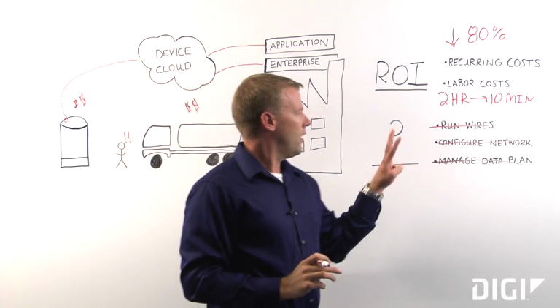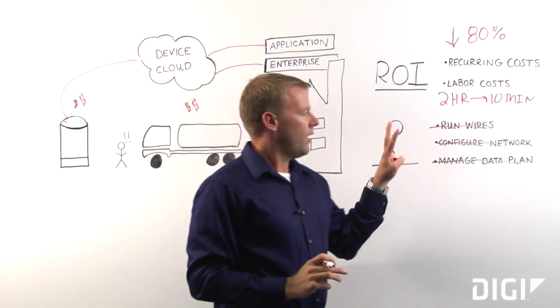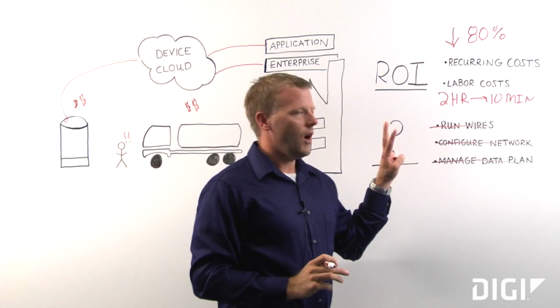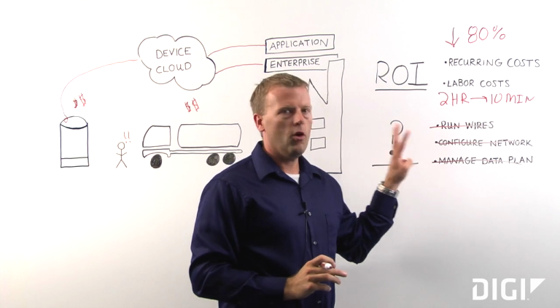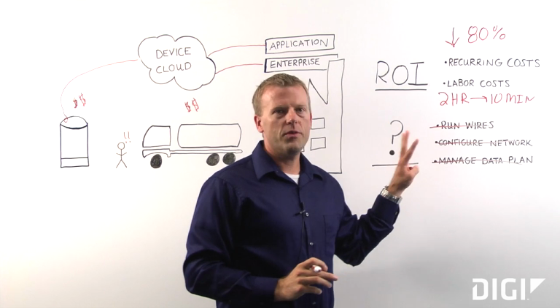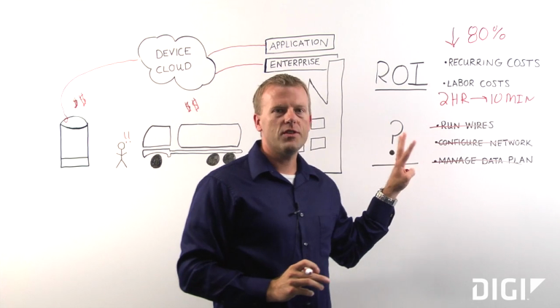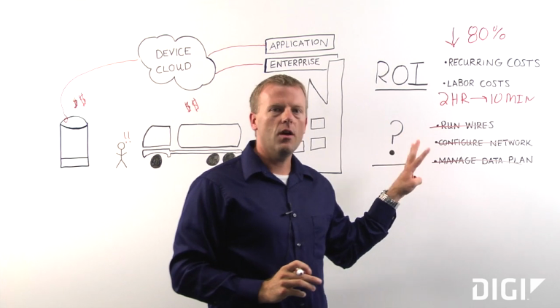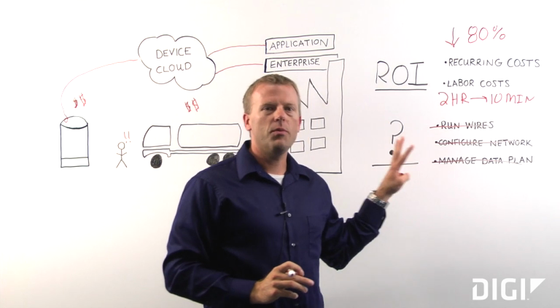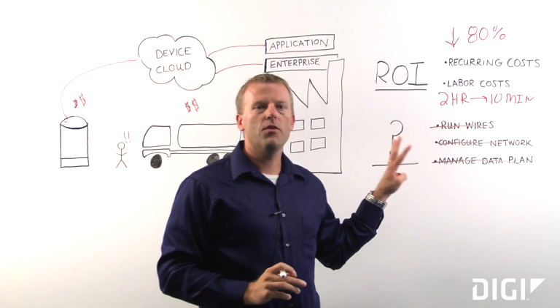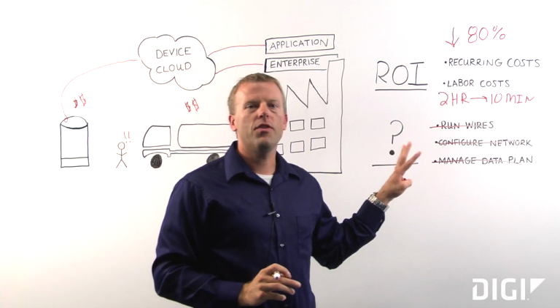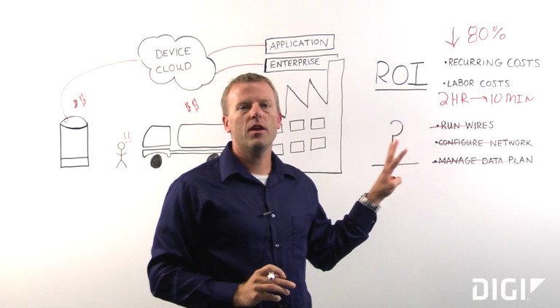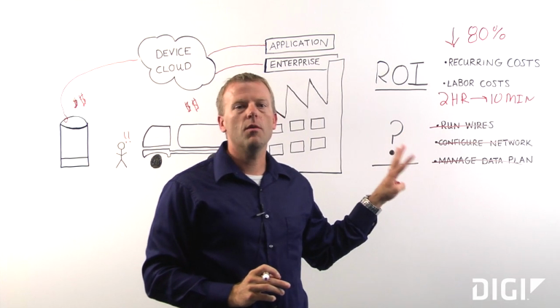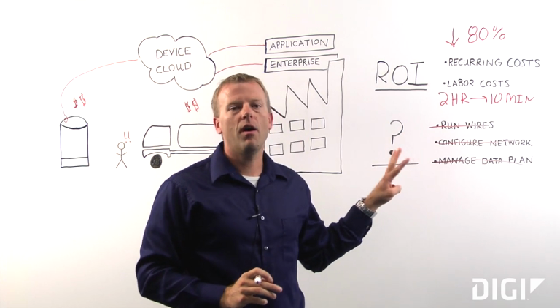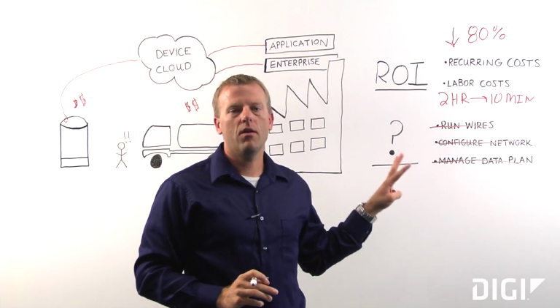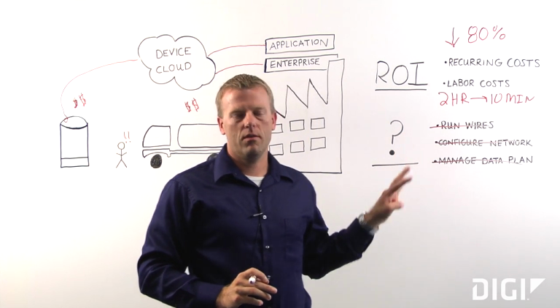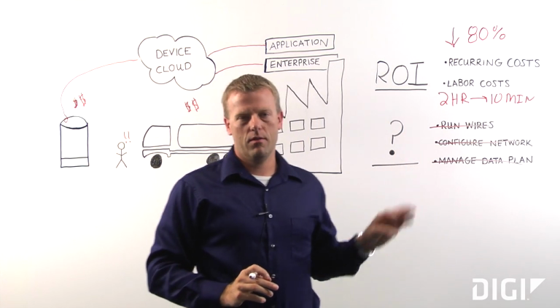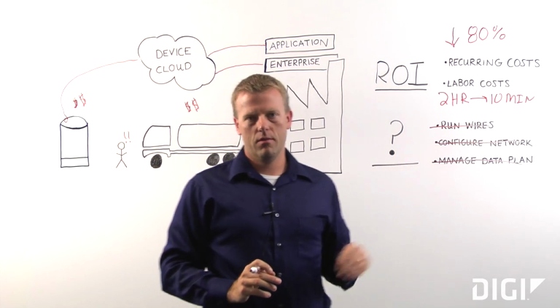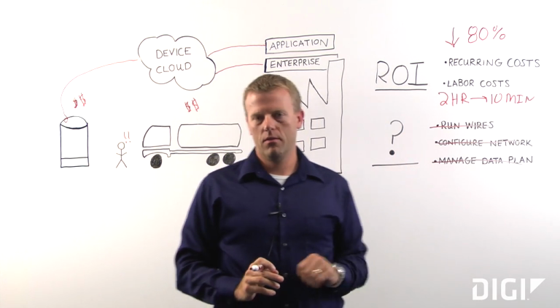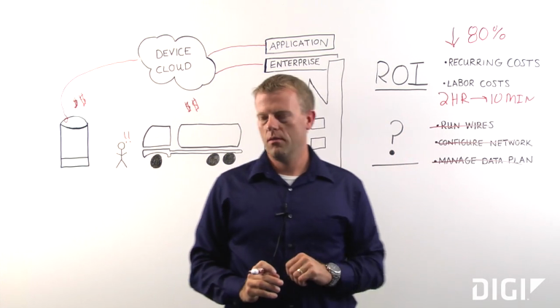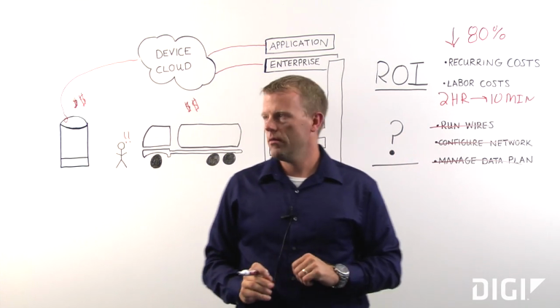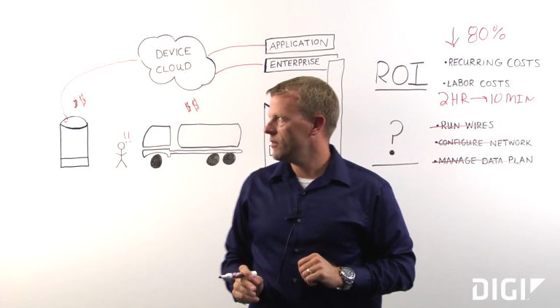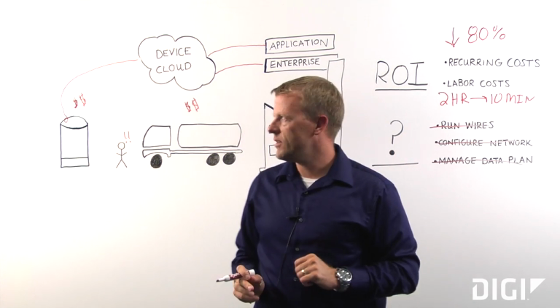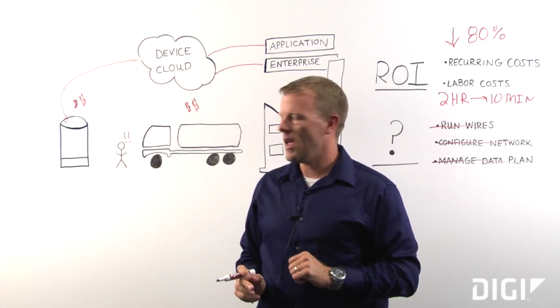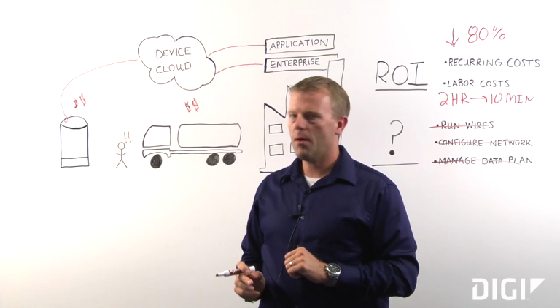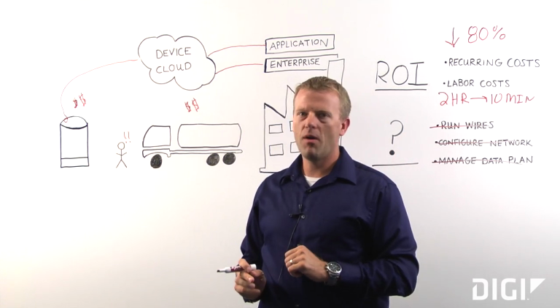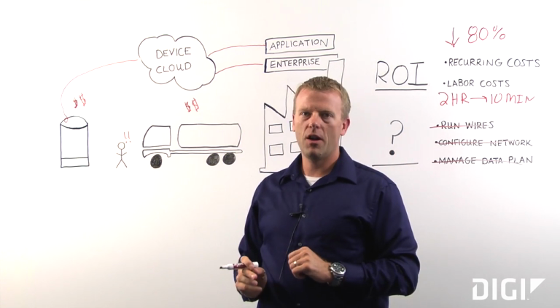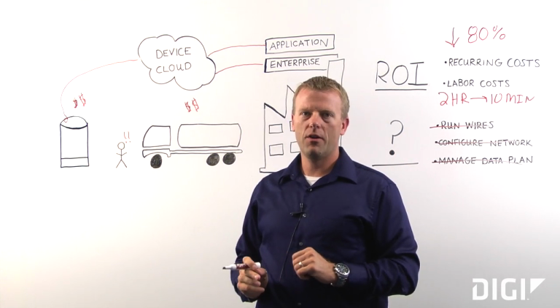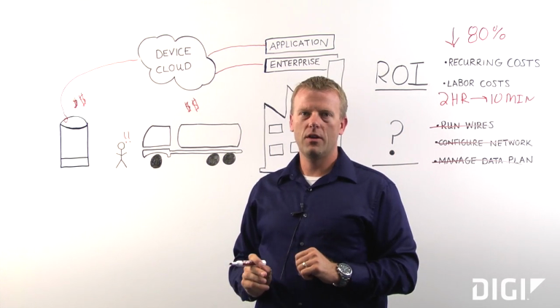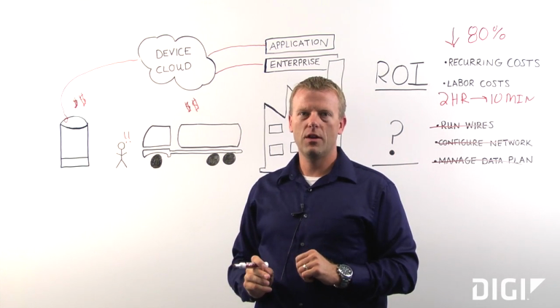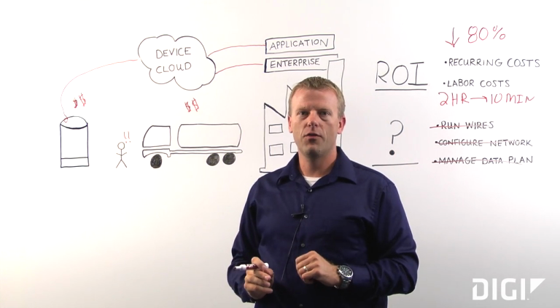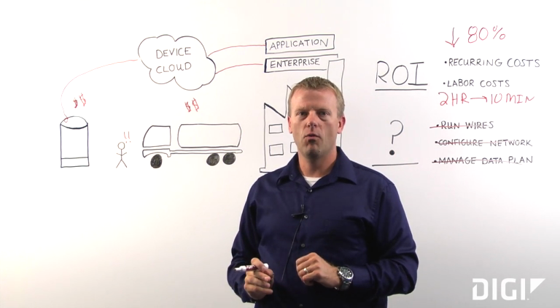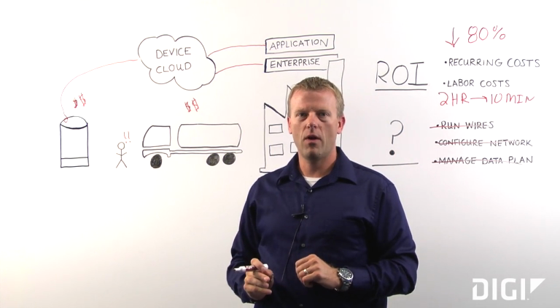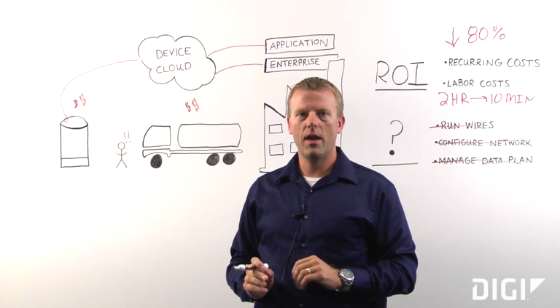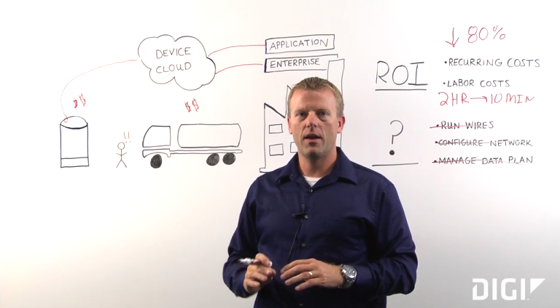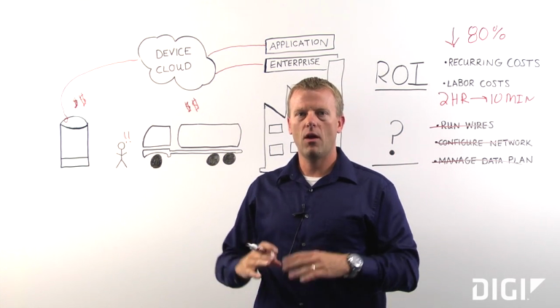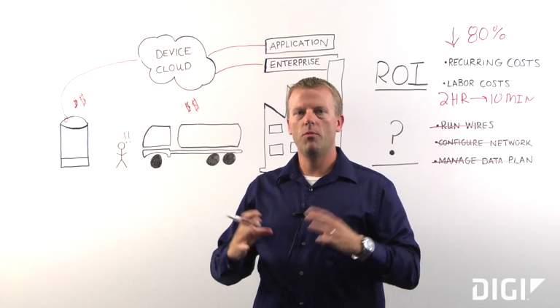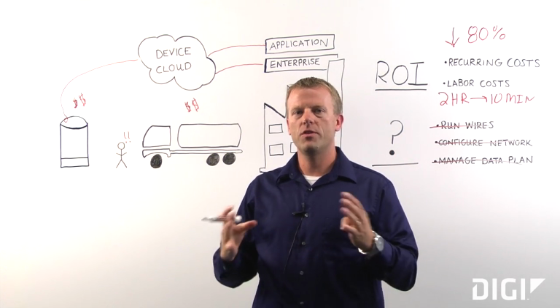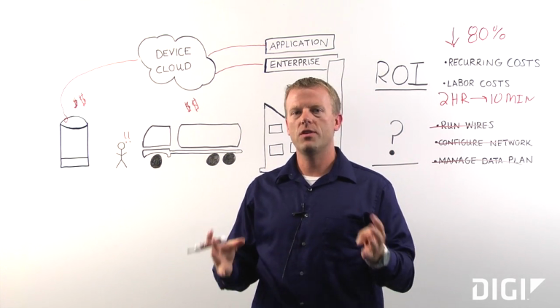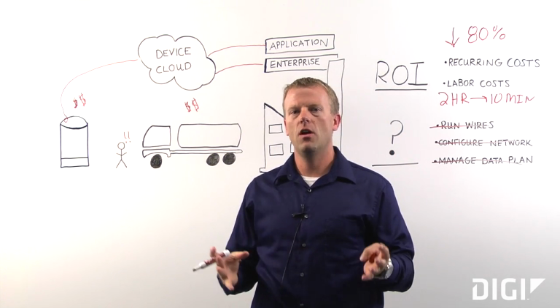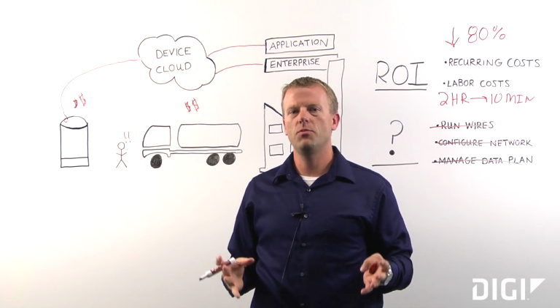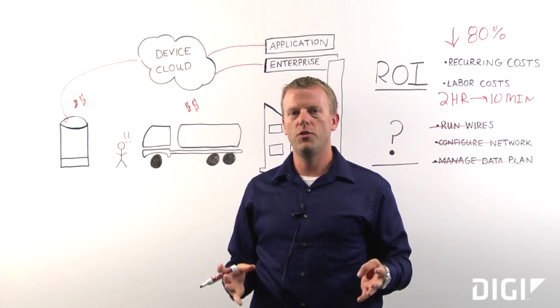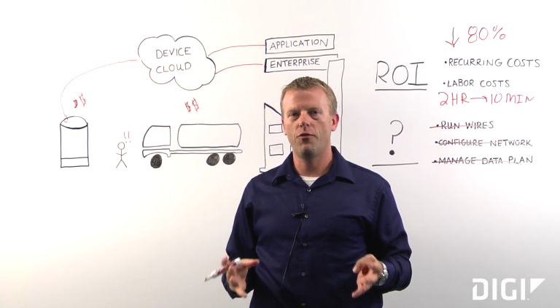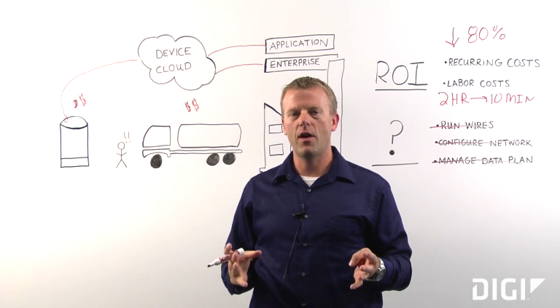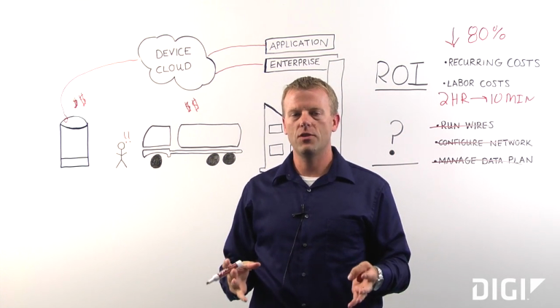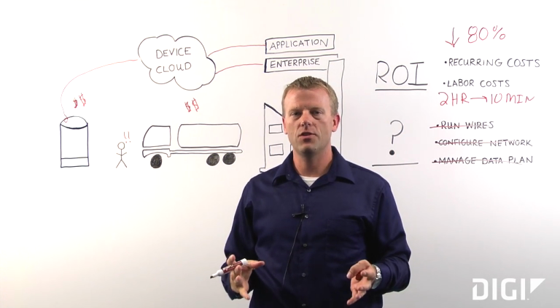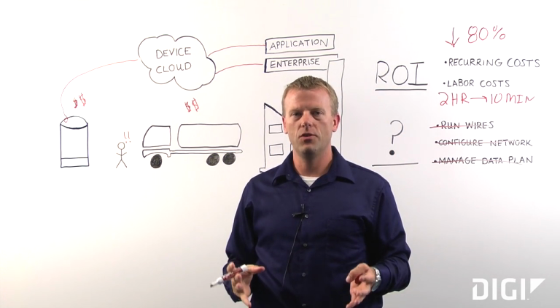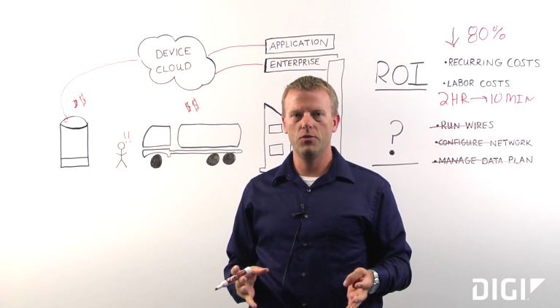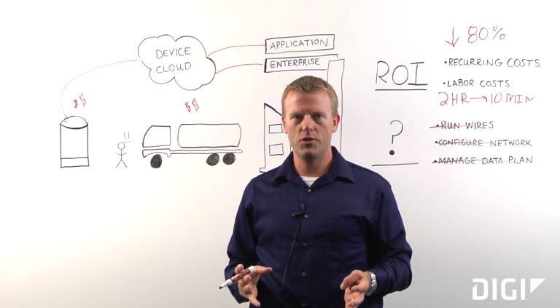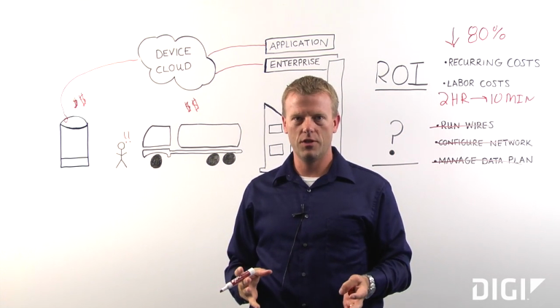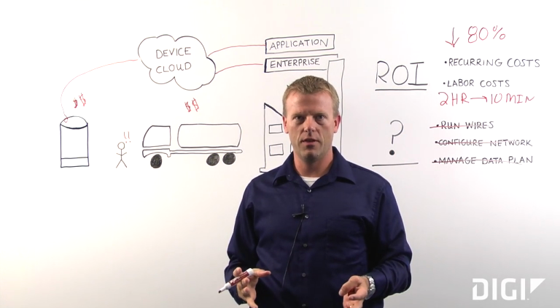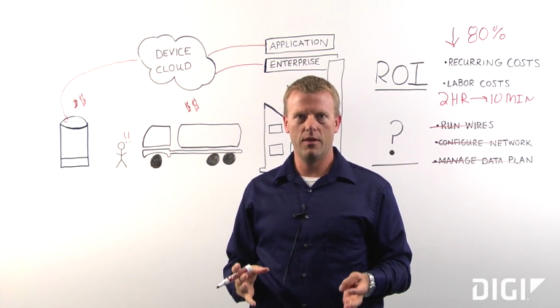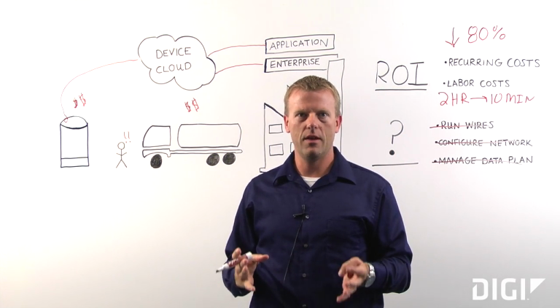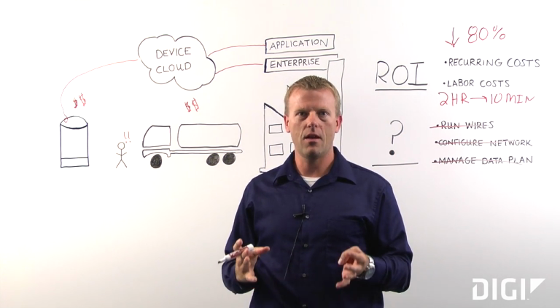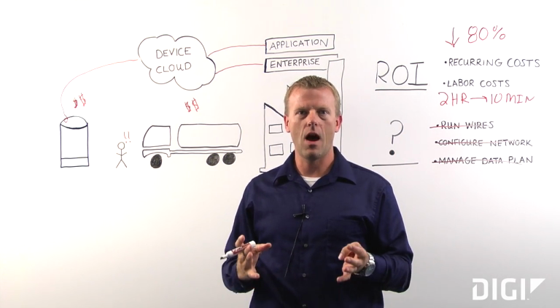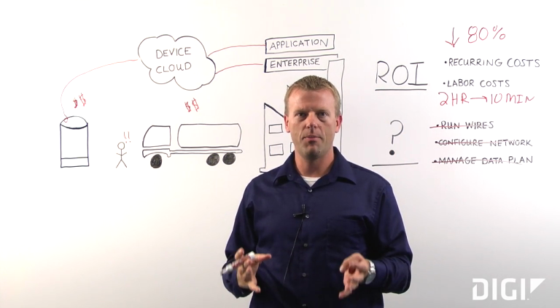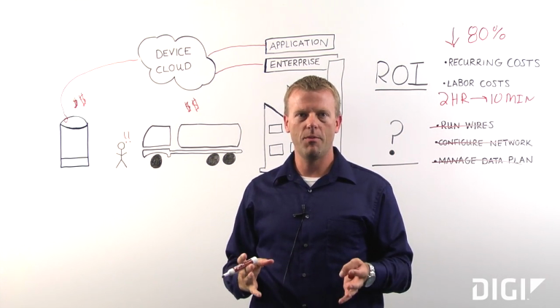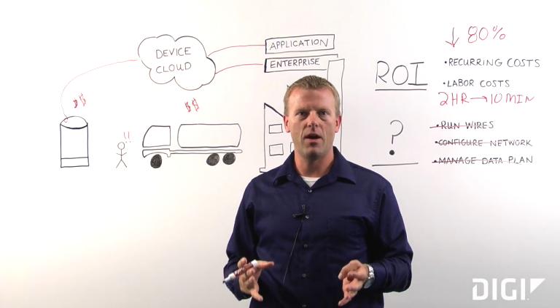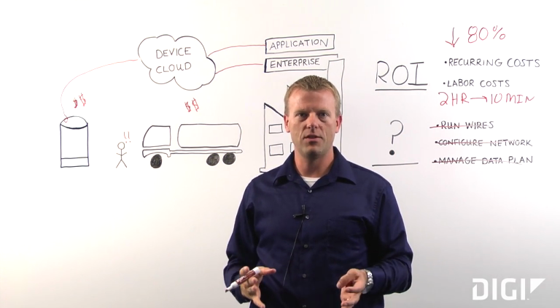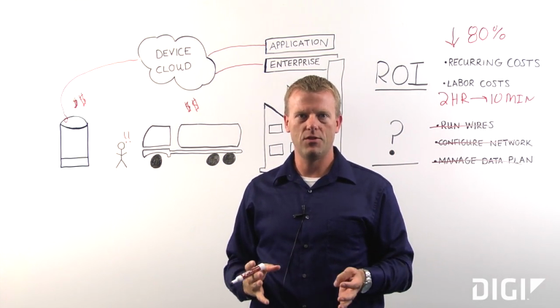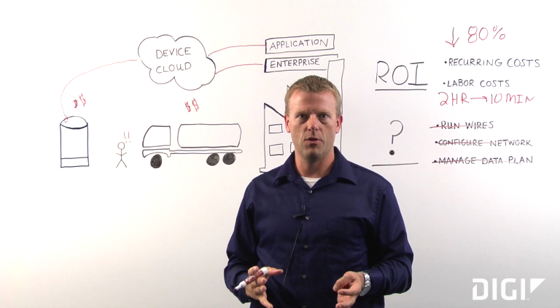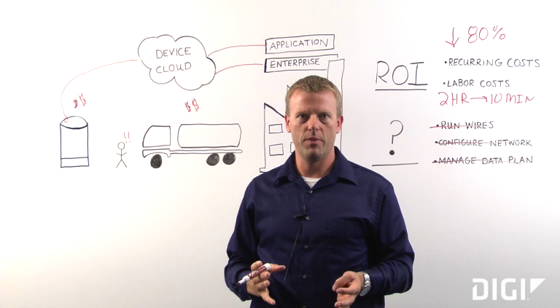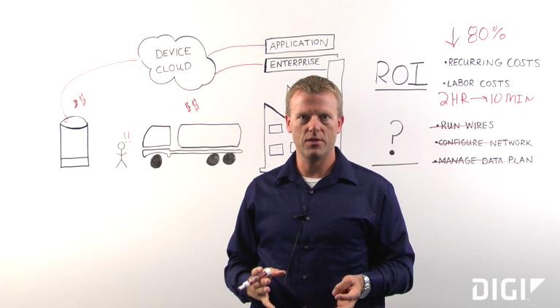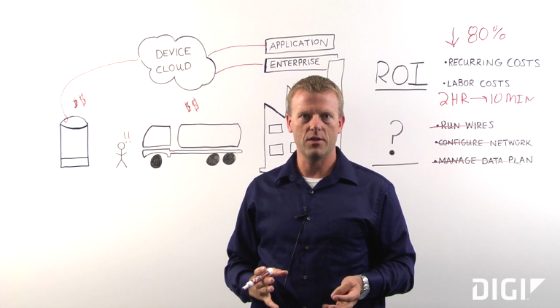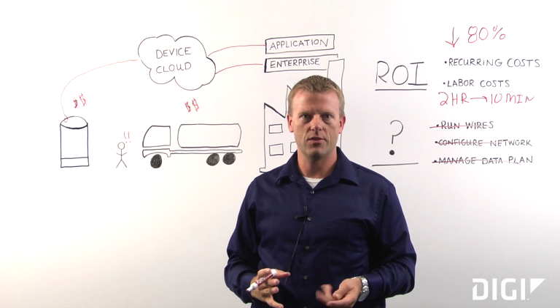I hope this helped you think about tank monitoring in a different way, and I hope this helps you find a solution that optimizes your business.